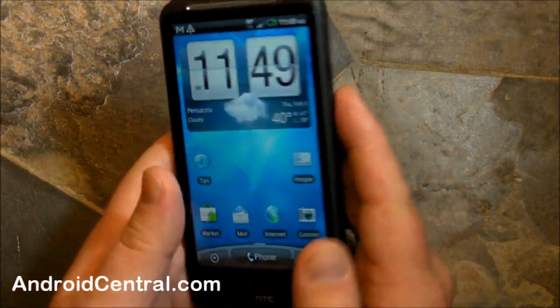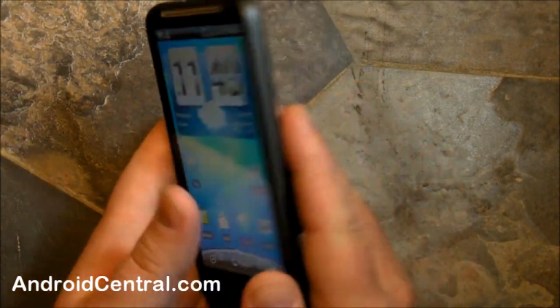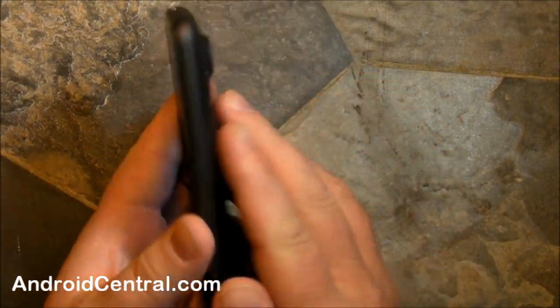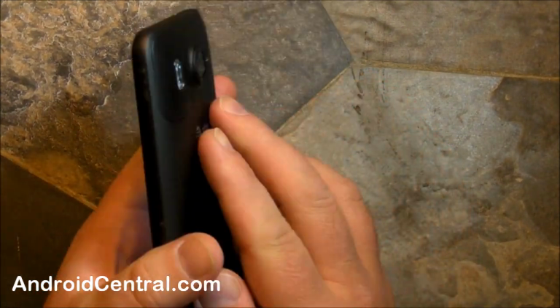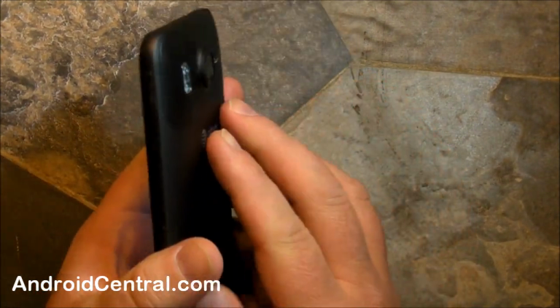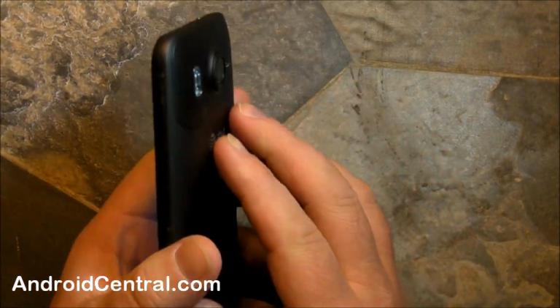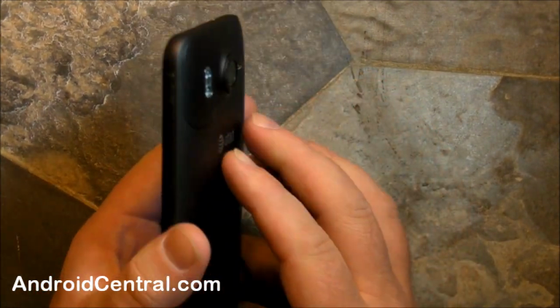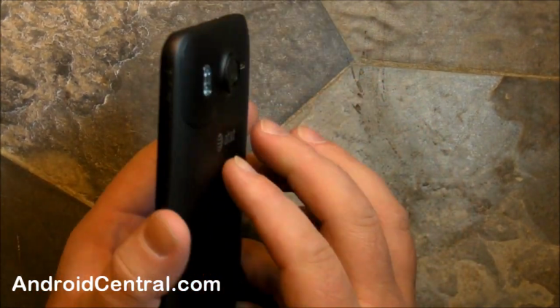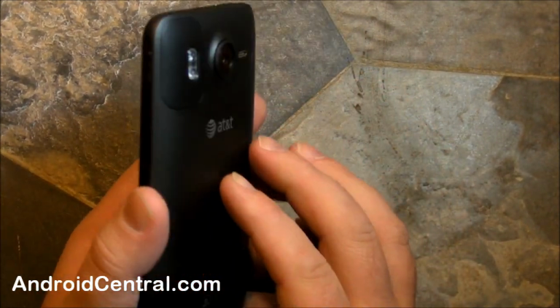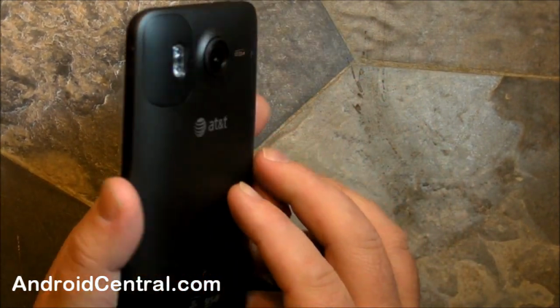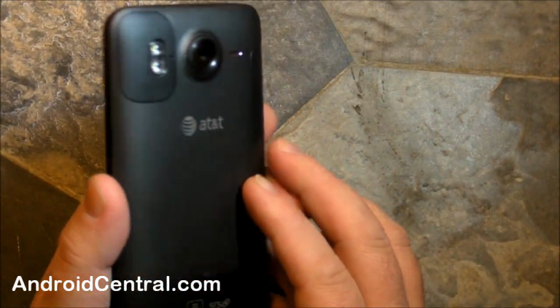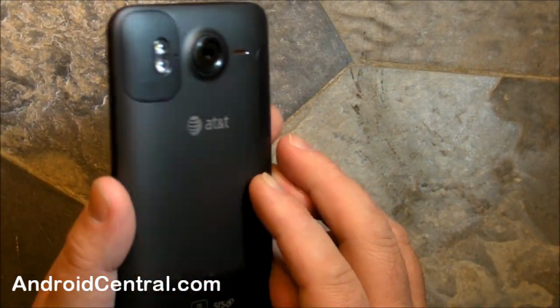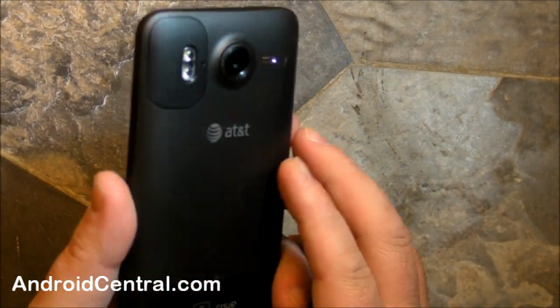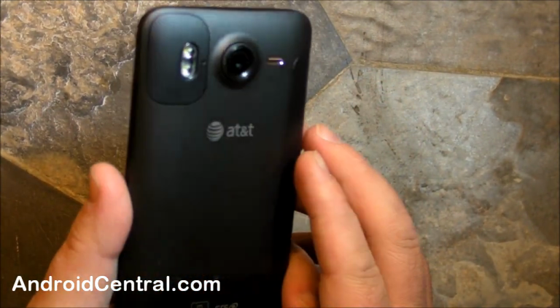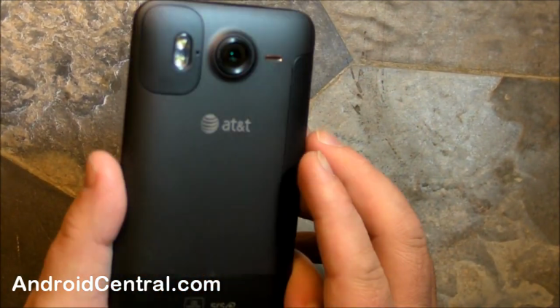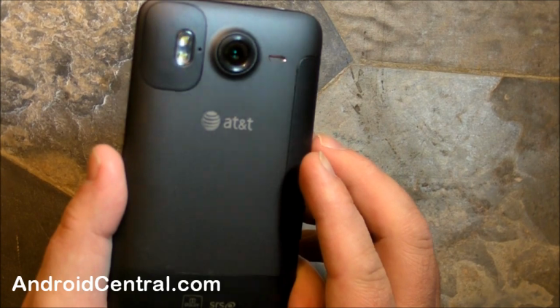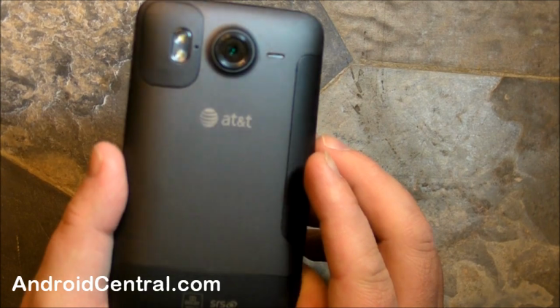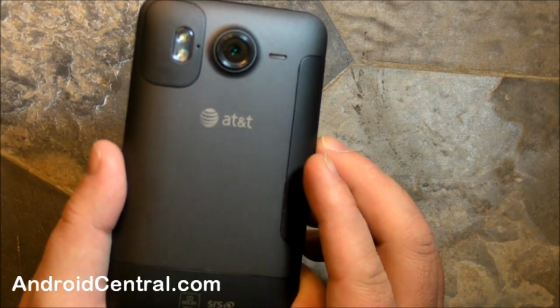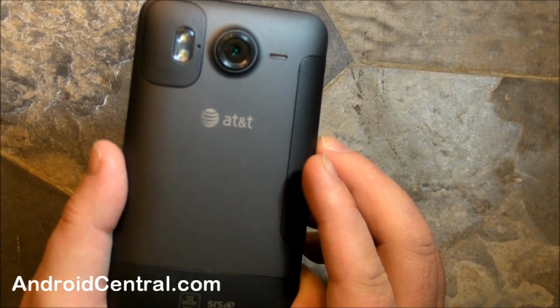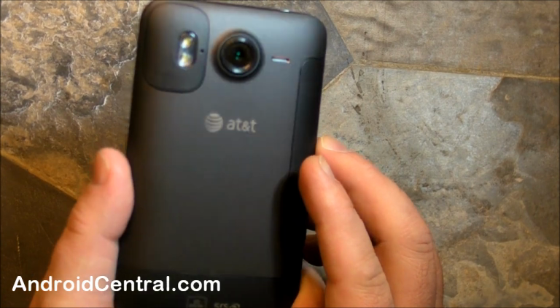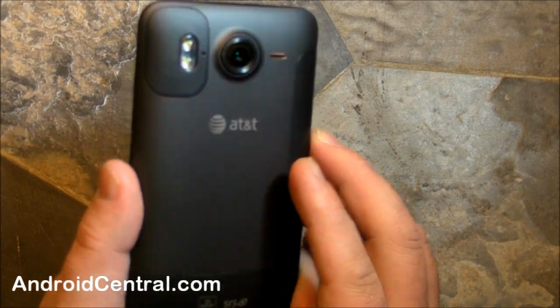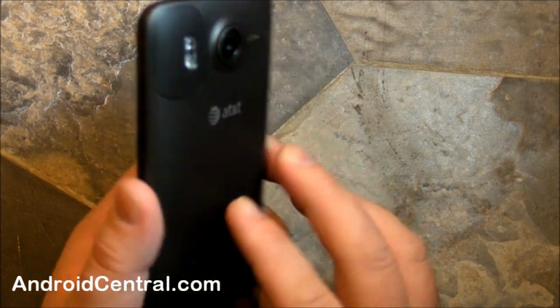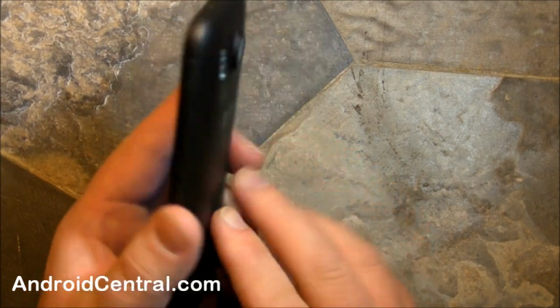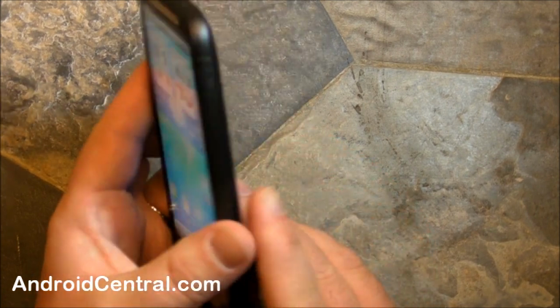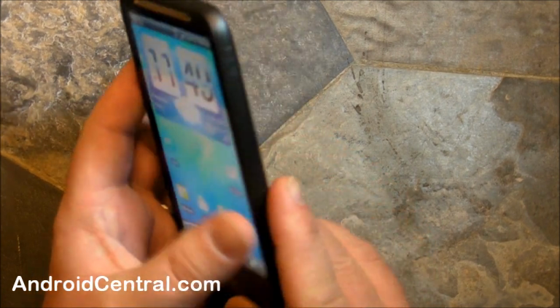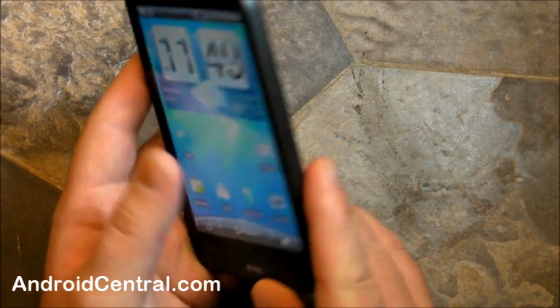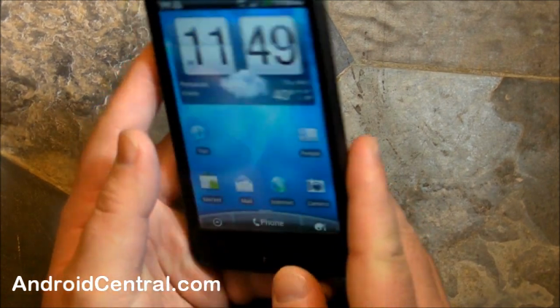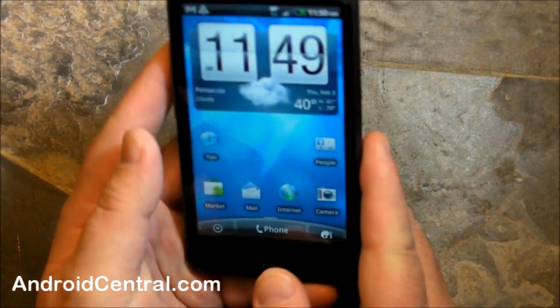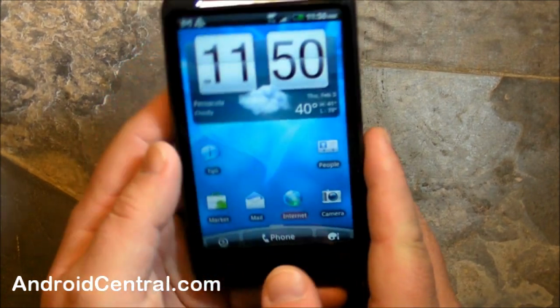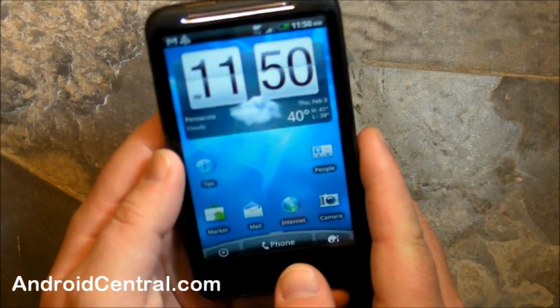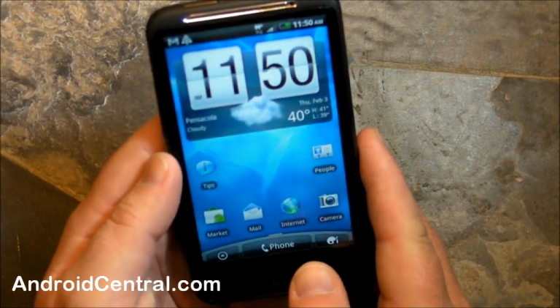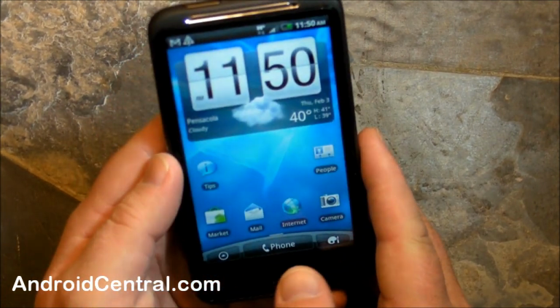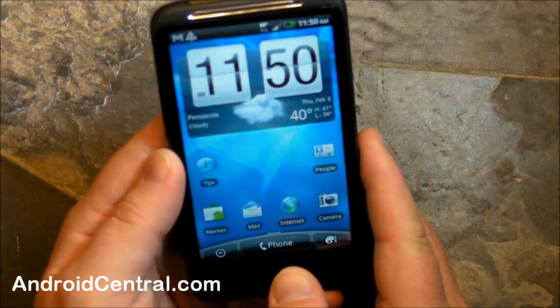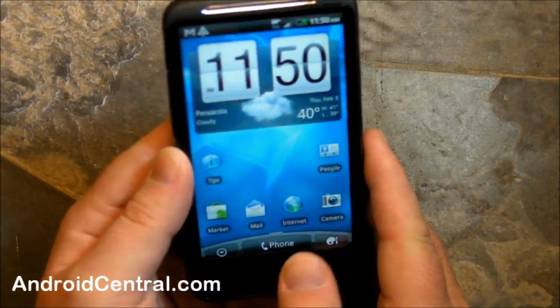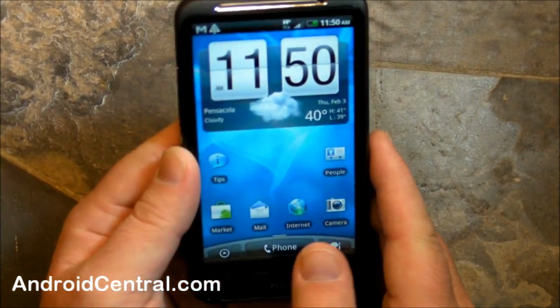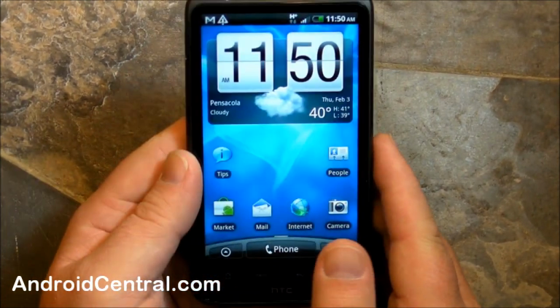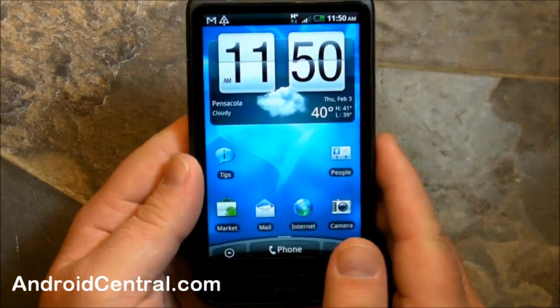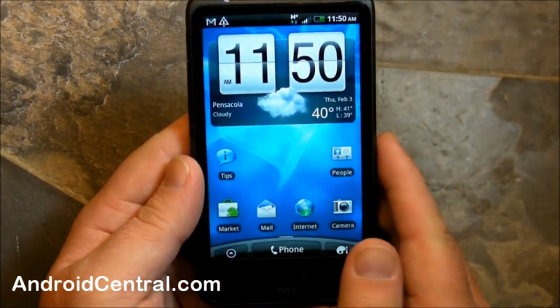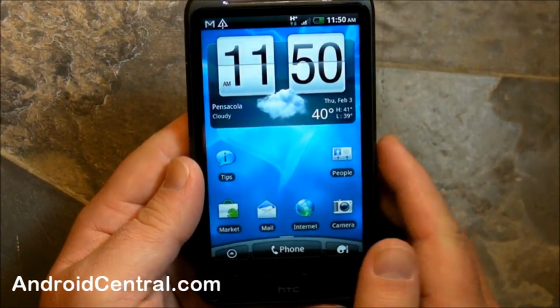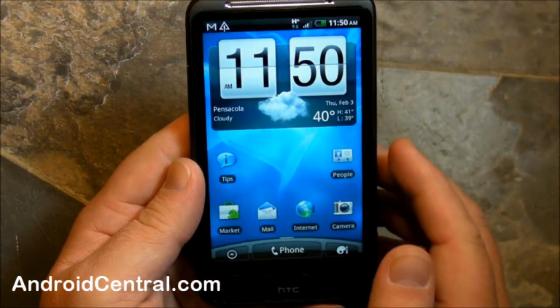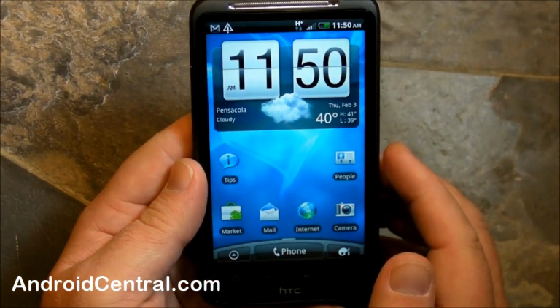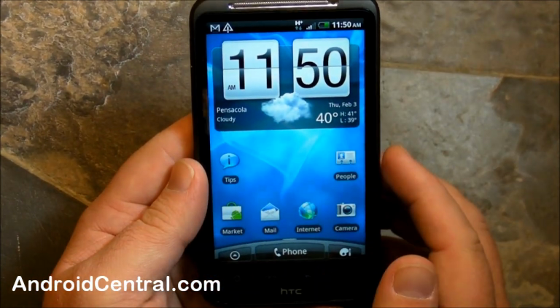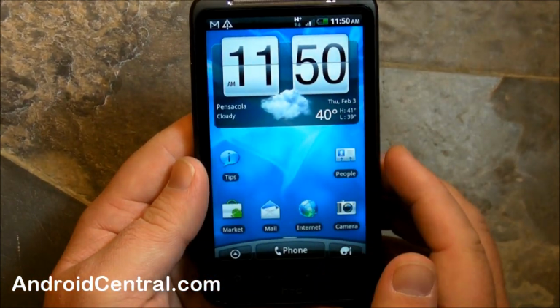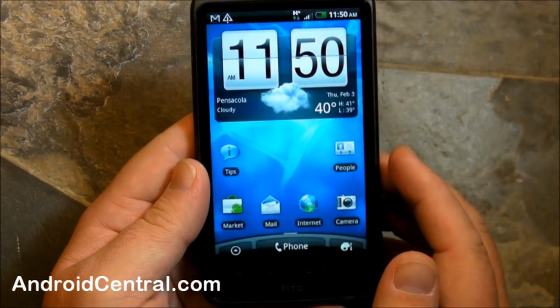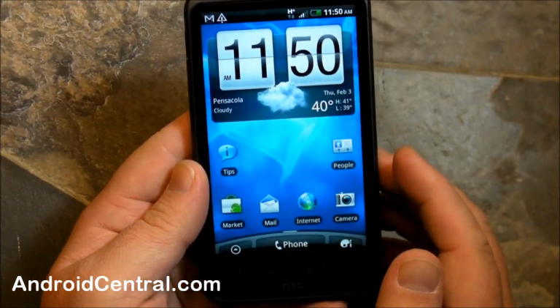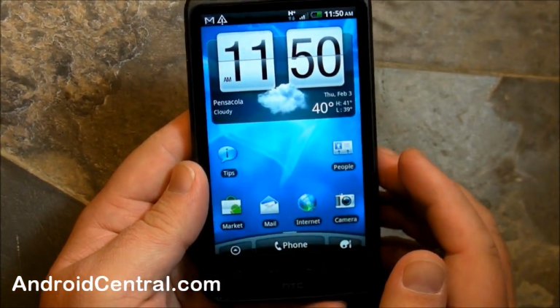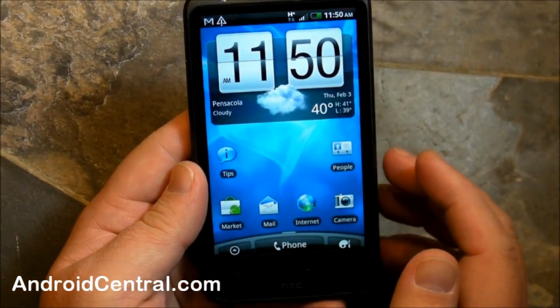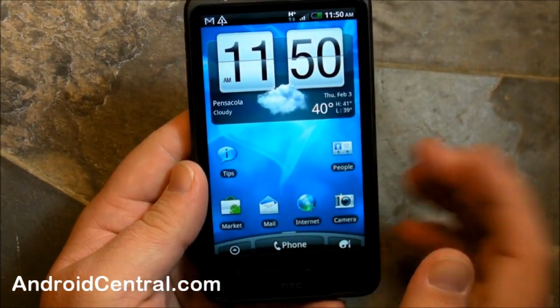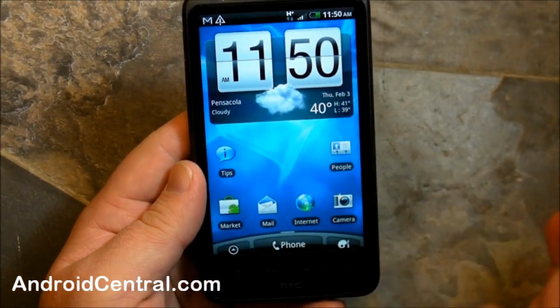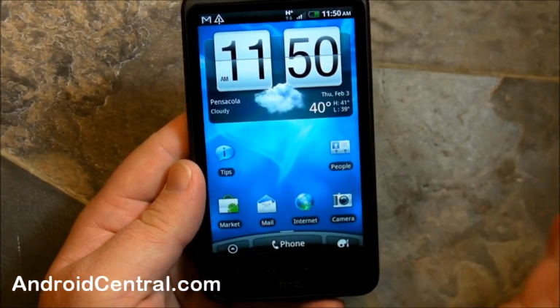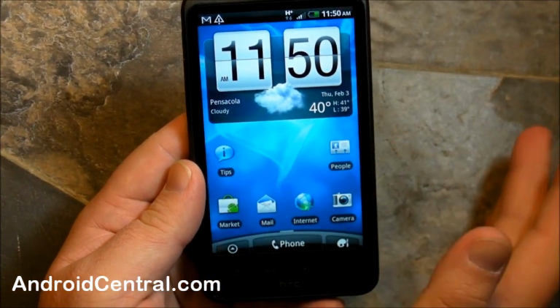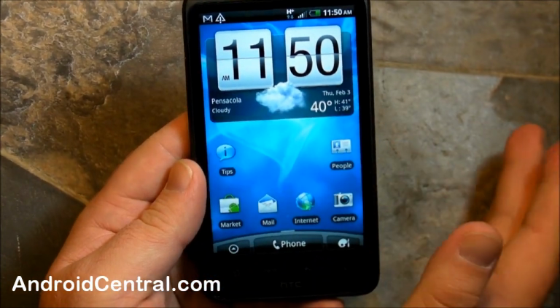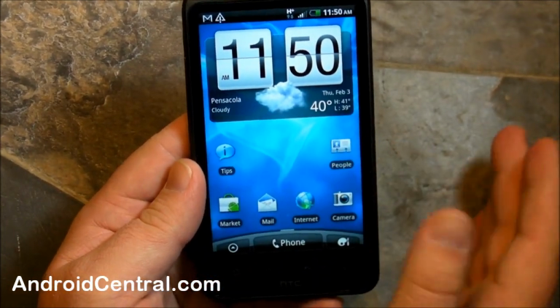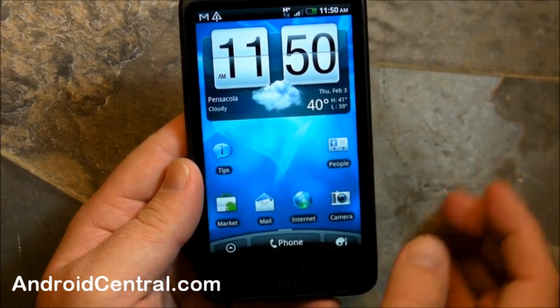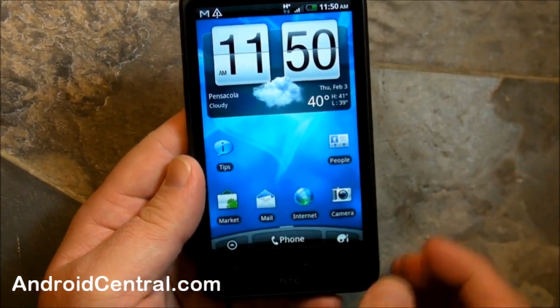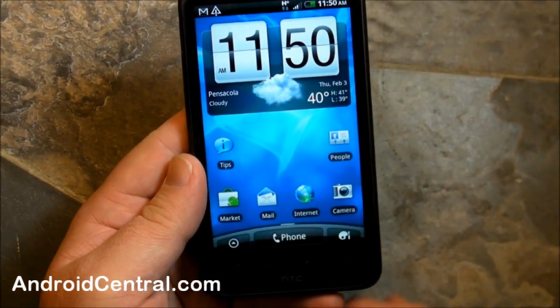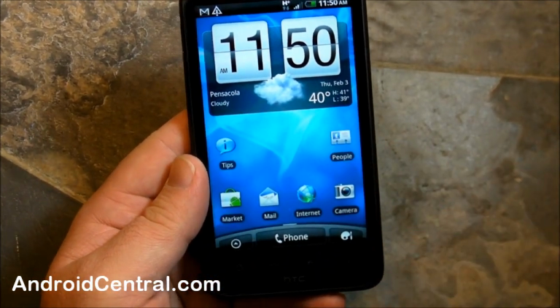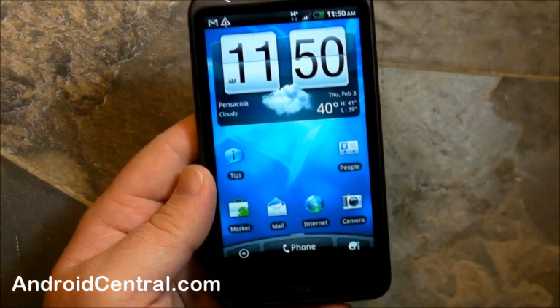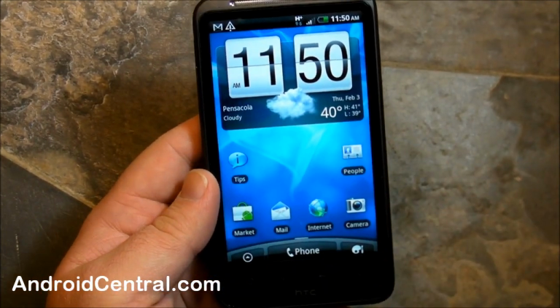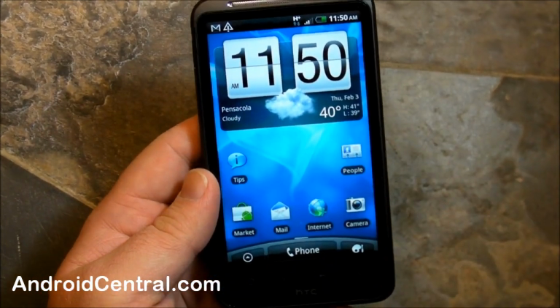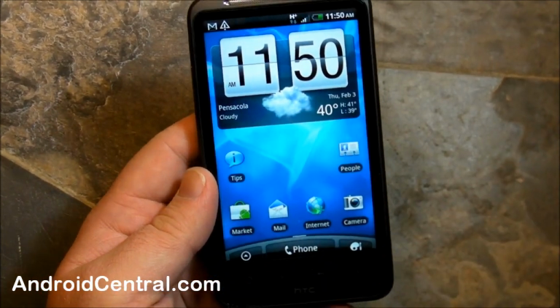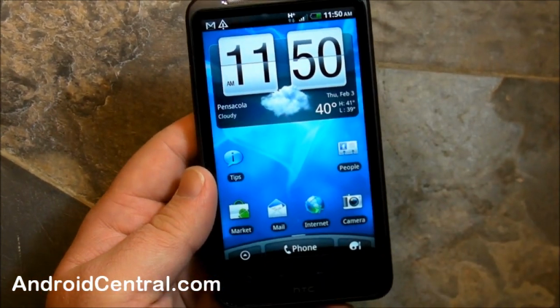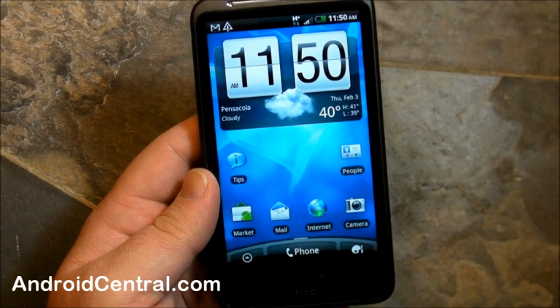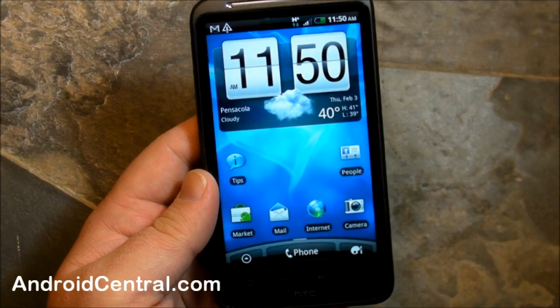So that's kind of it. That is a quick first look at the Inspire 4G on AT&T, and we'll be back with more later. See ya.